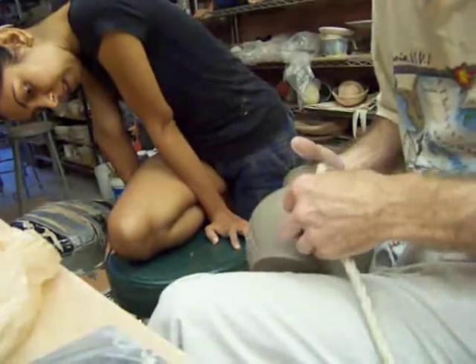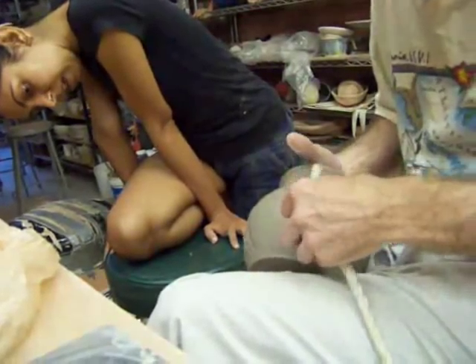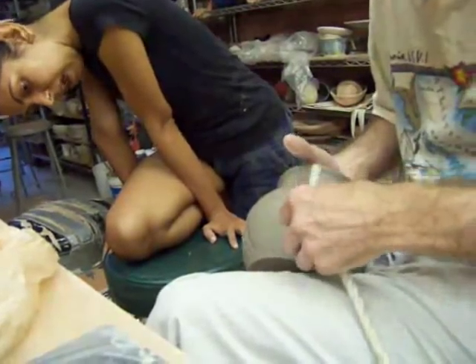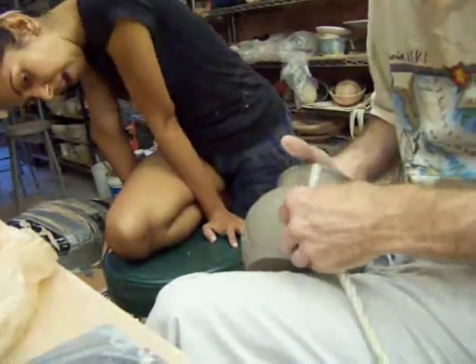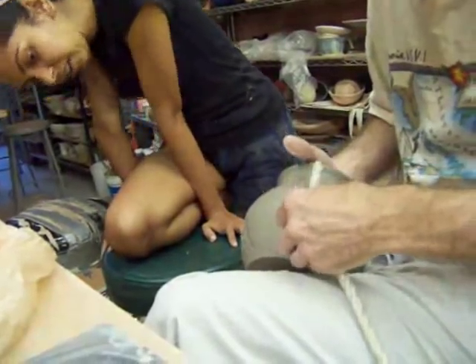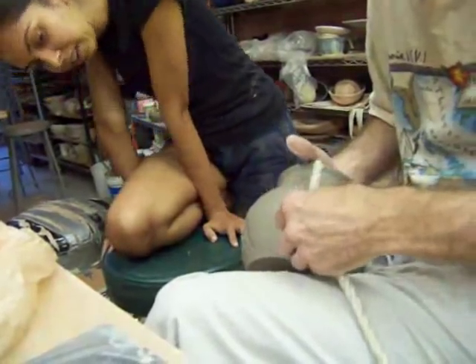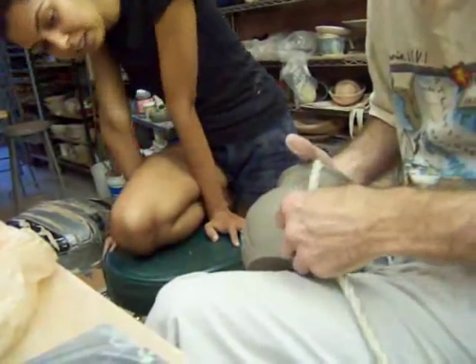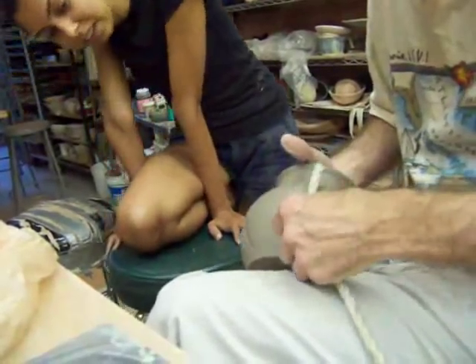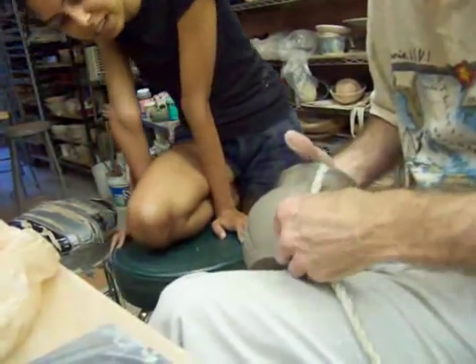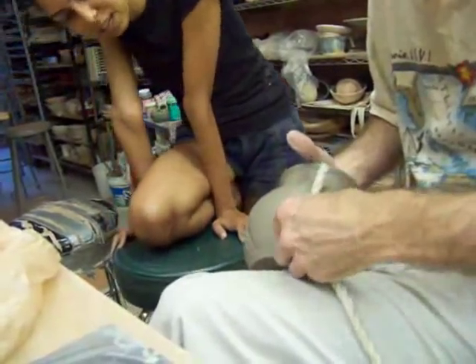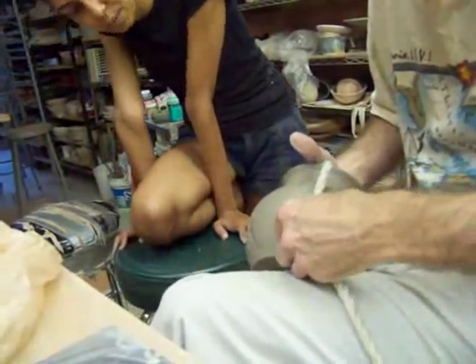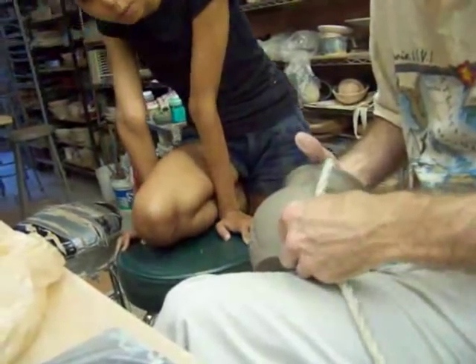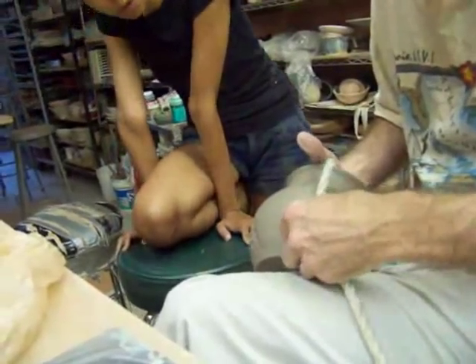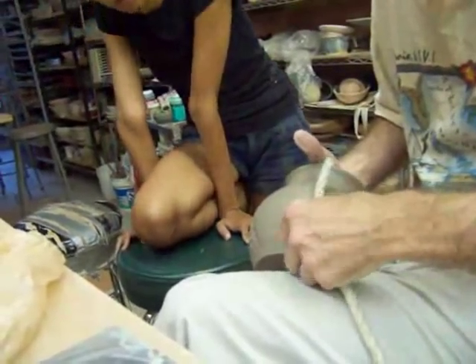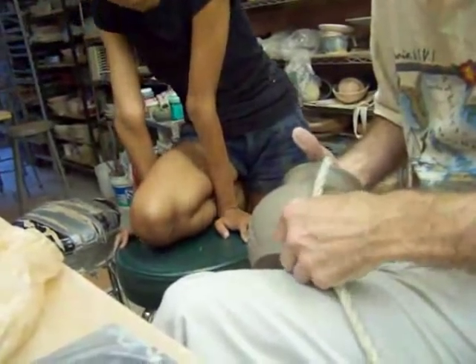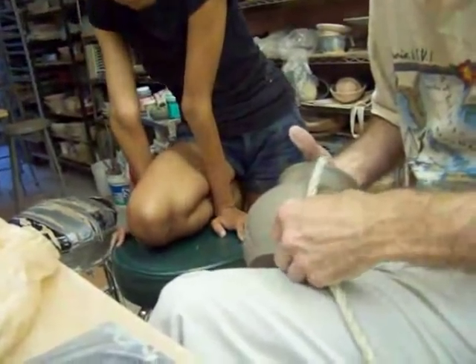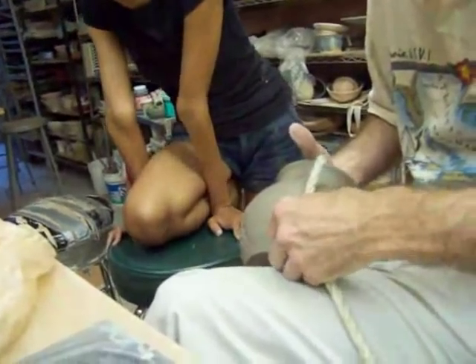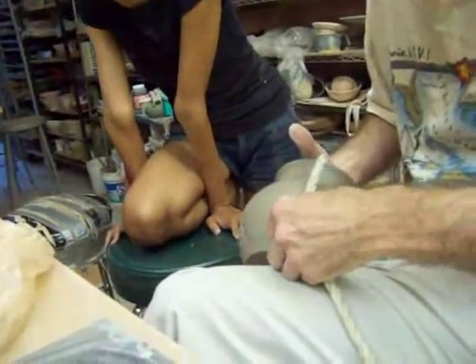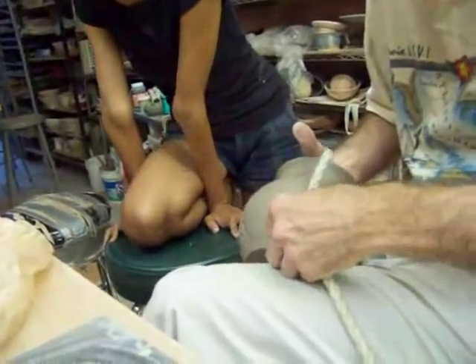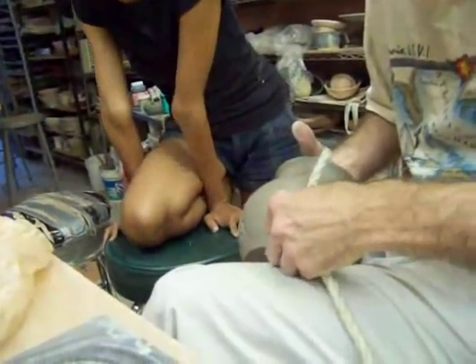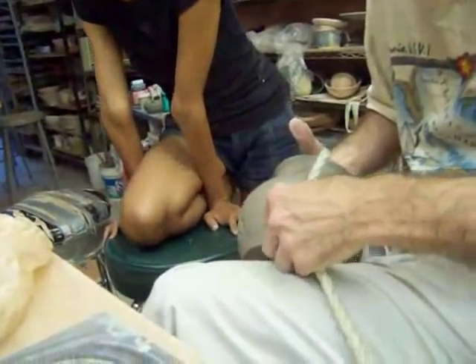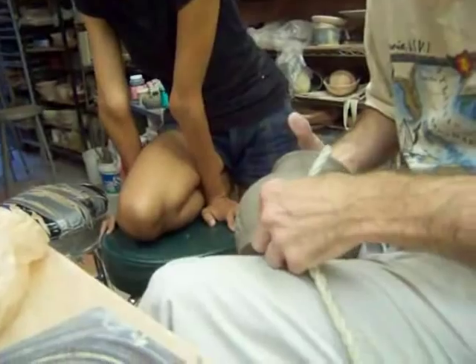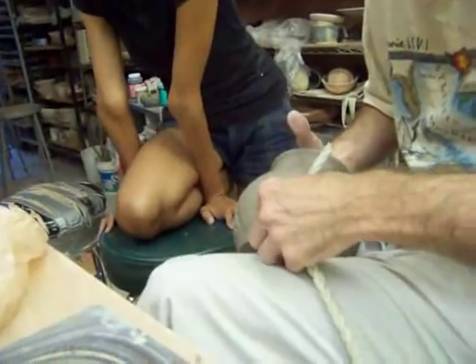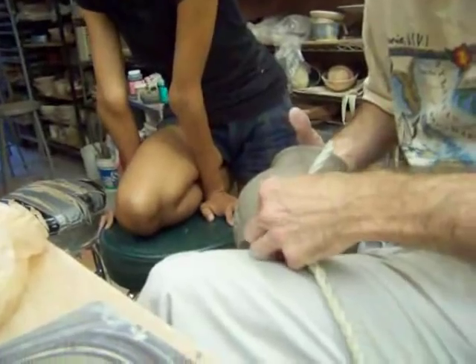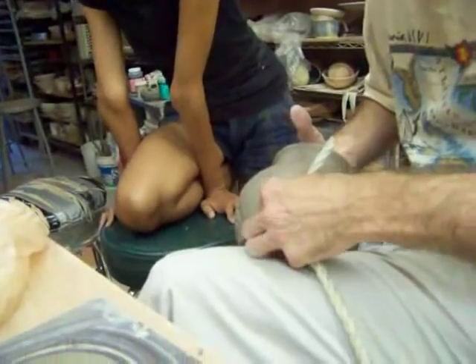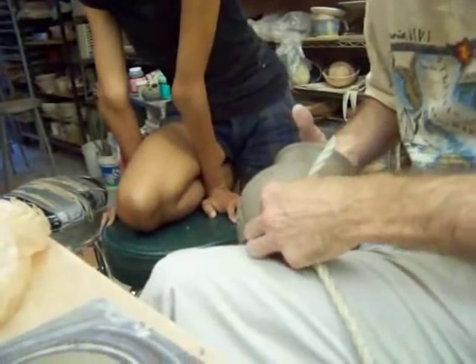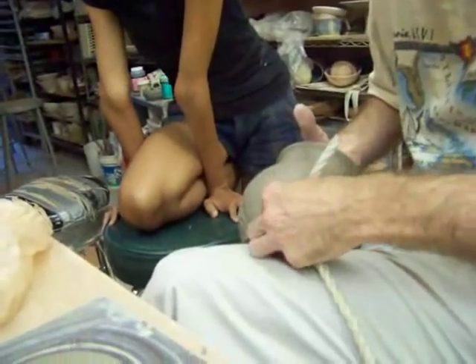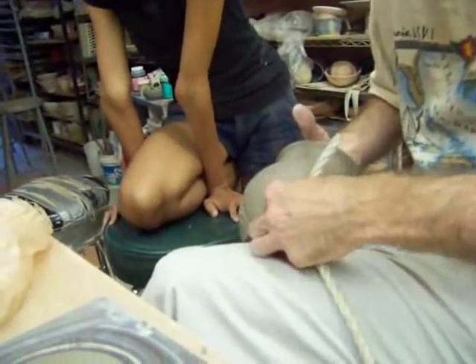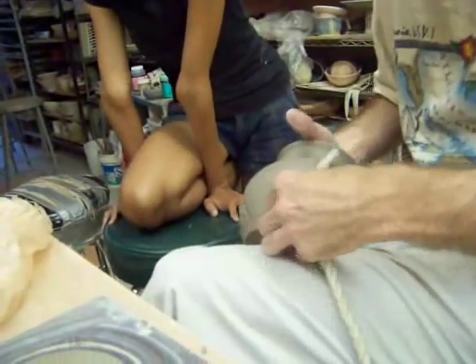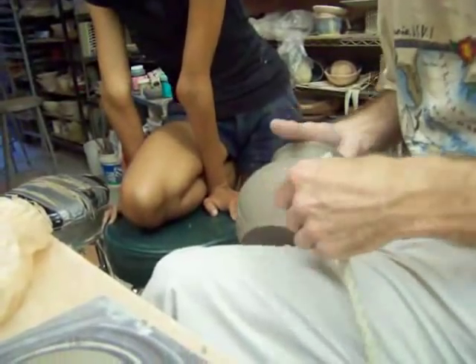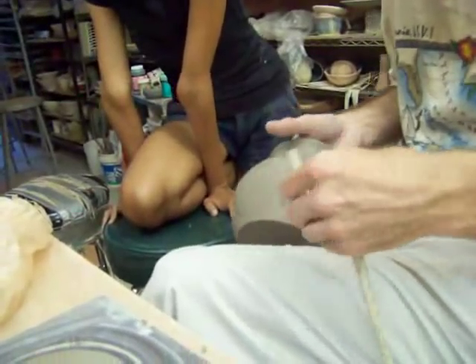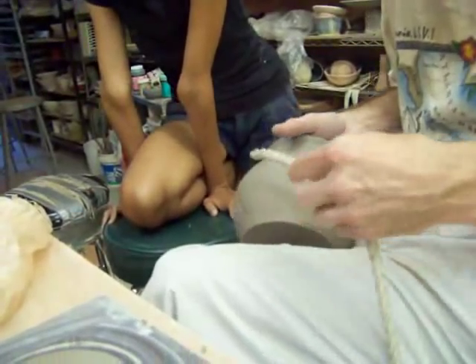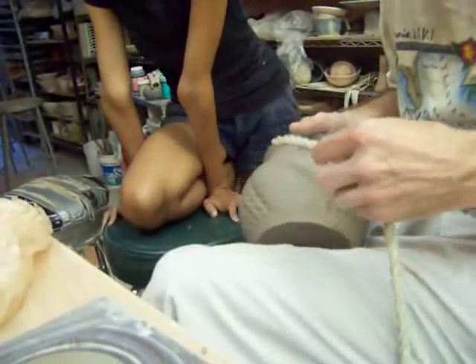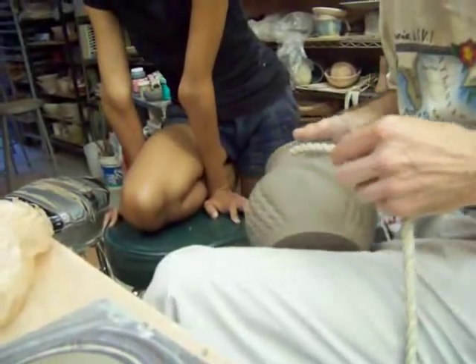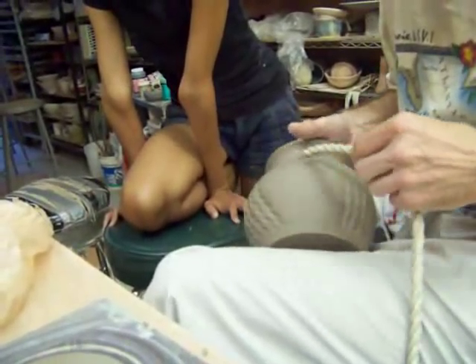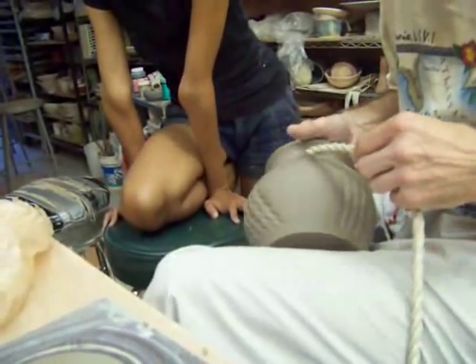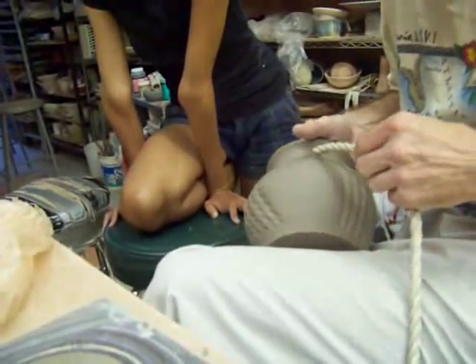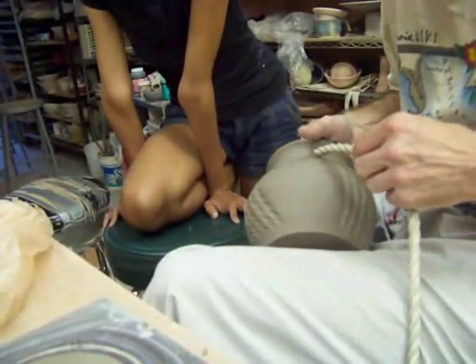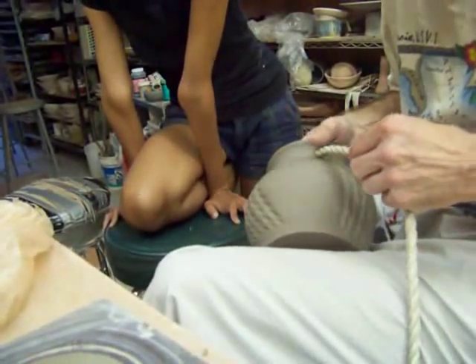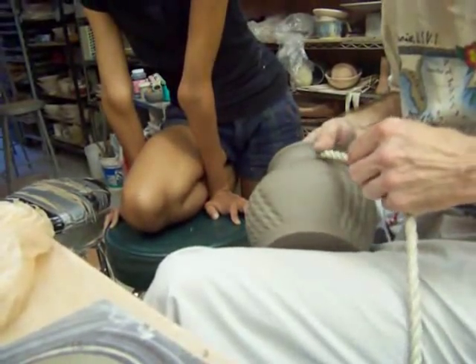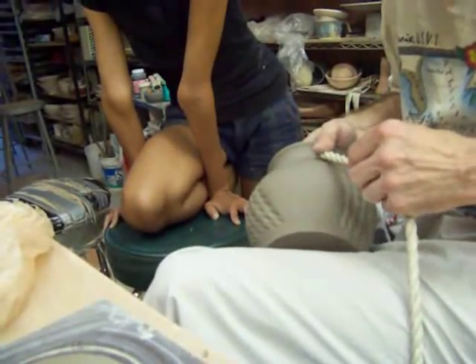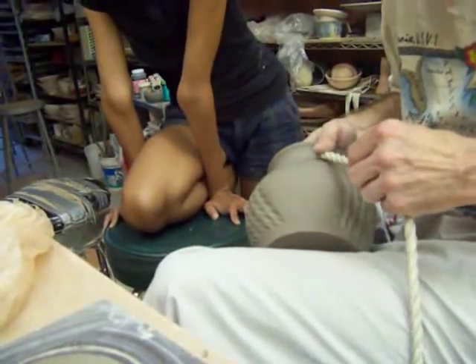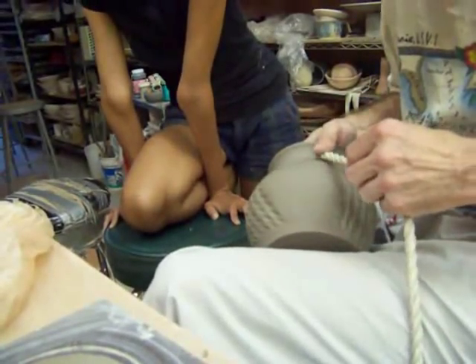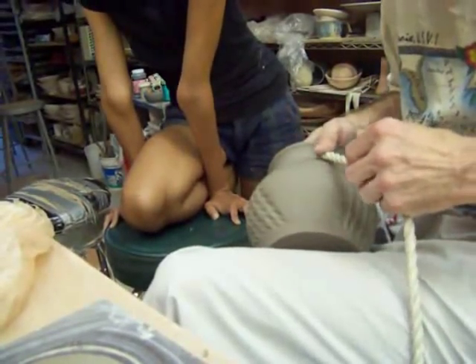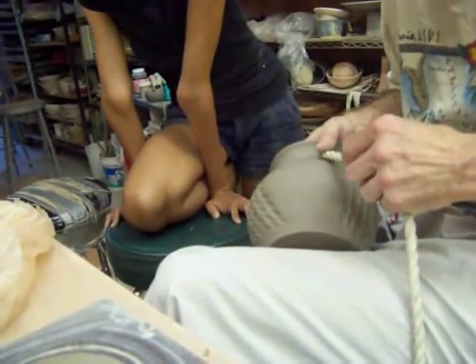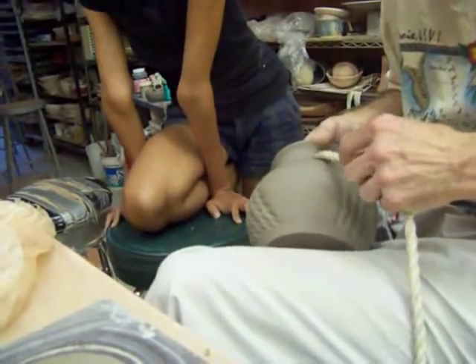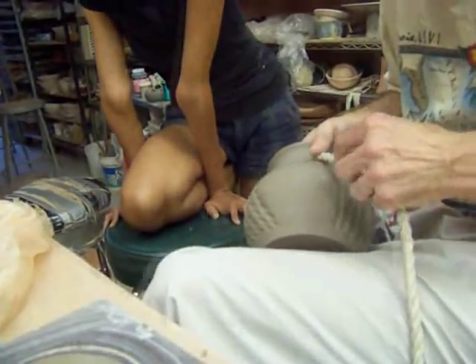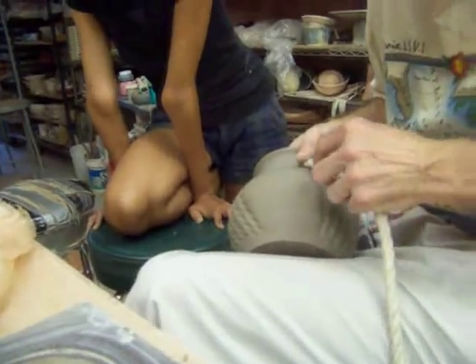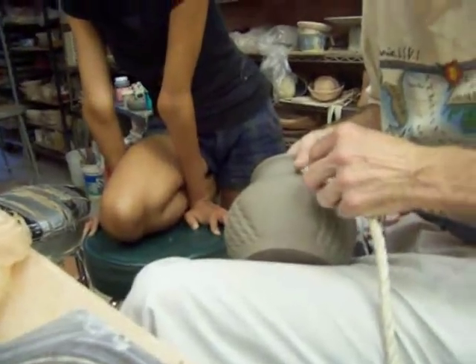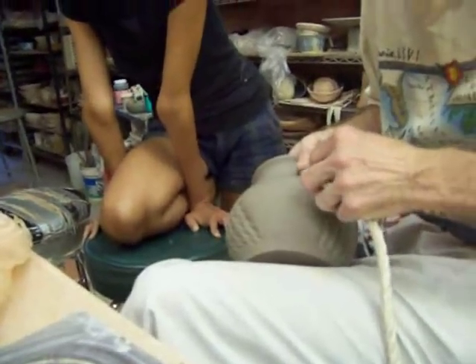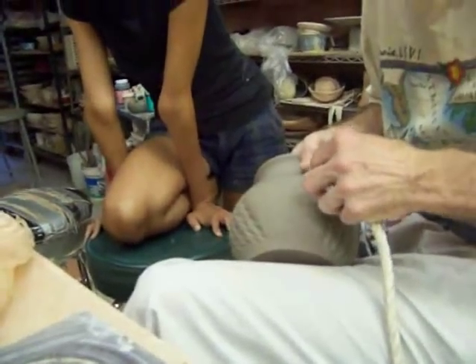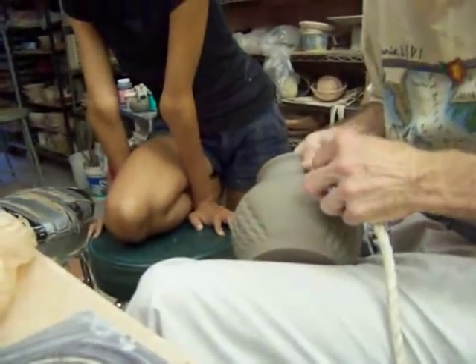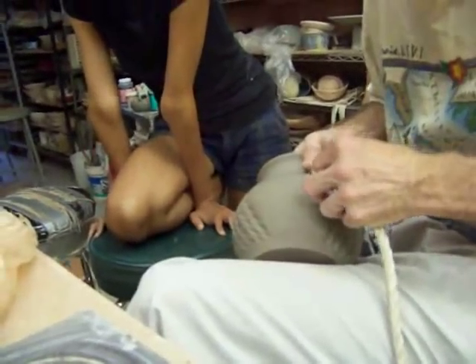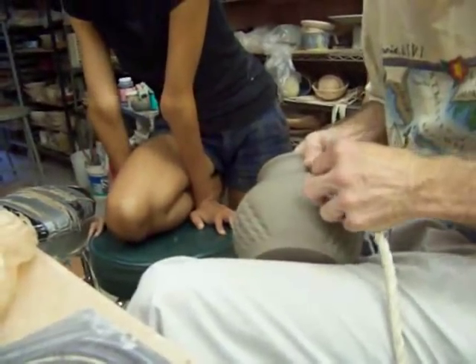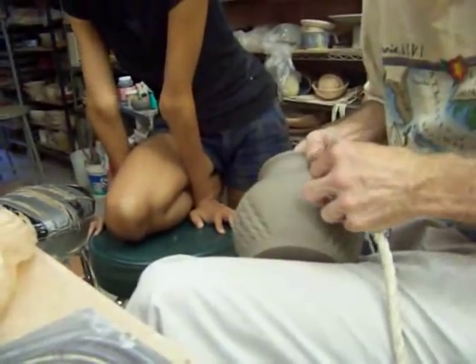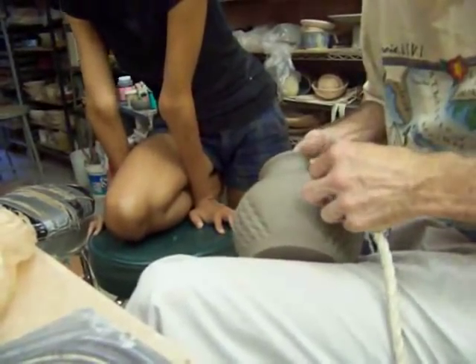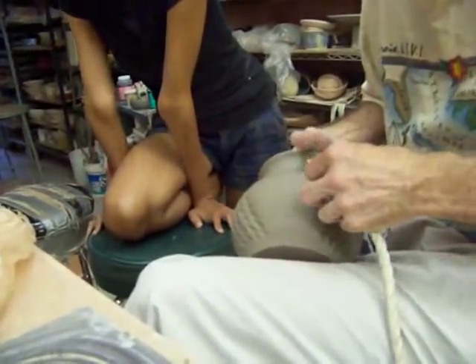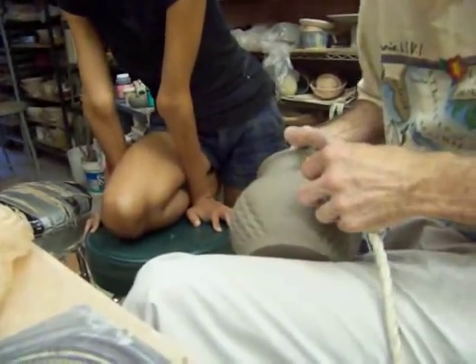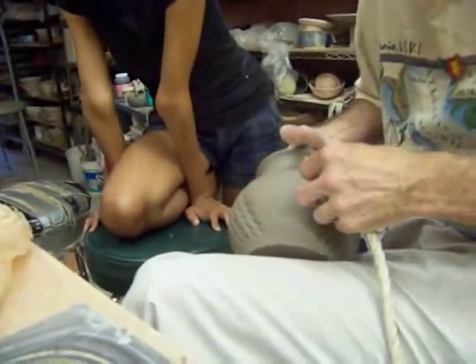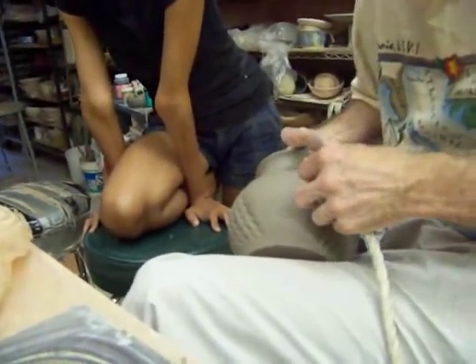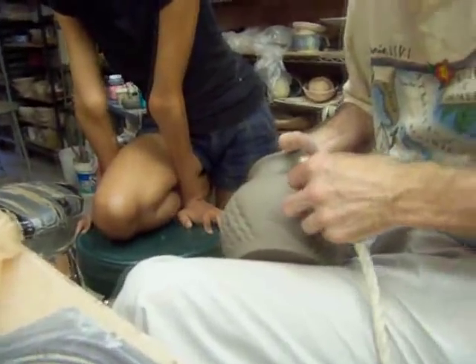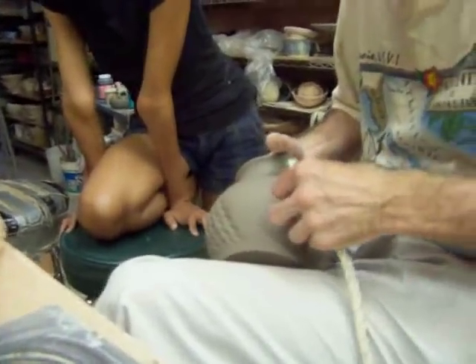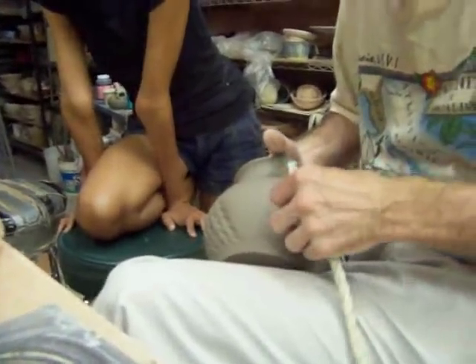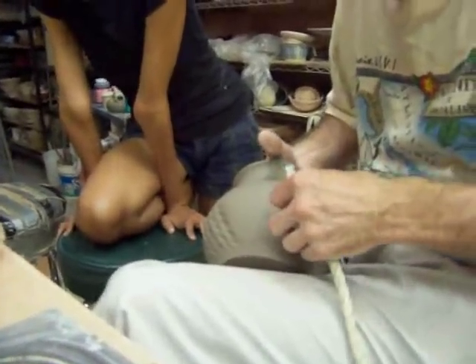I think the clay is perfect at this point. When I was doing it earlier, the pattern was getting smudged.